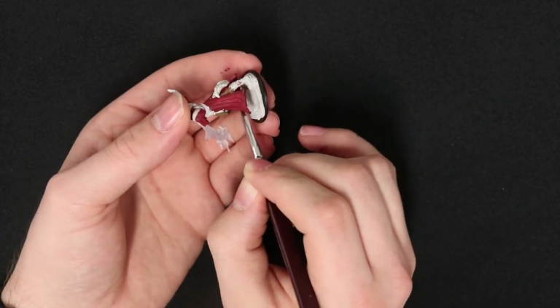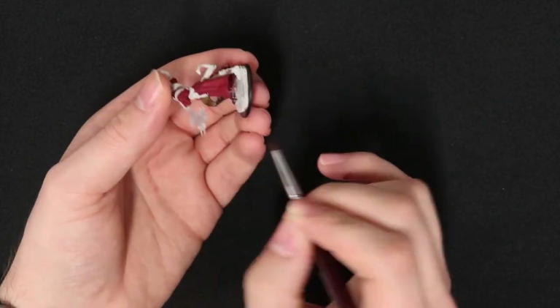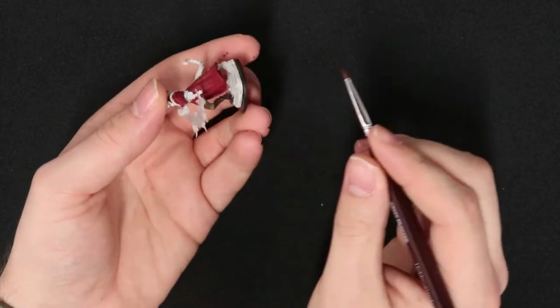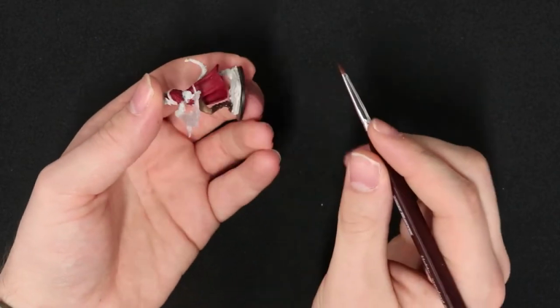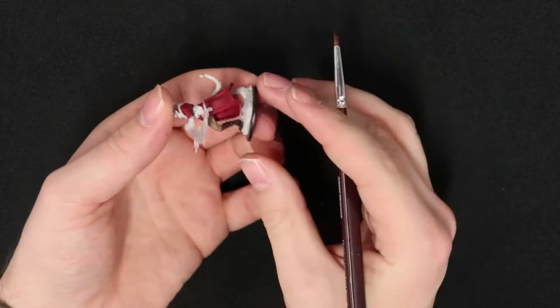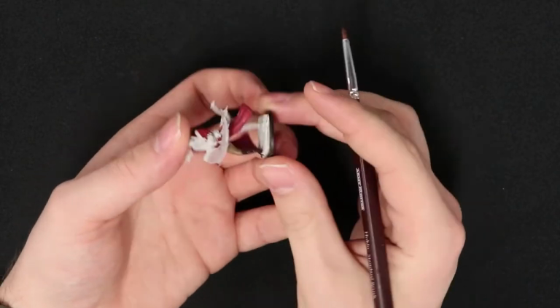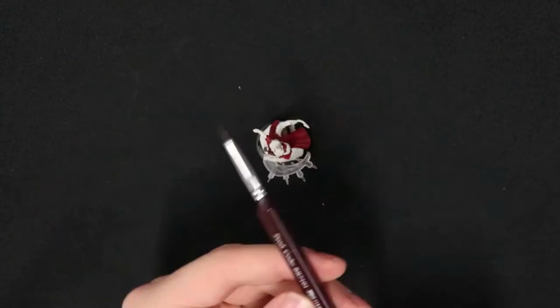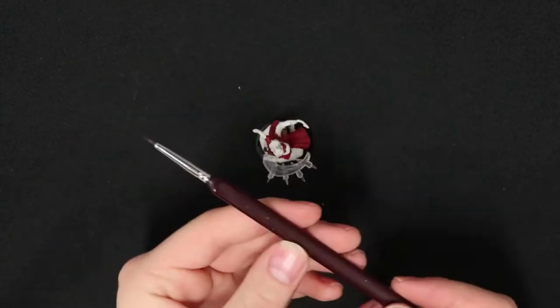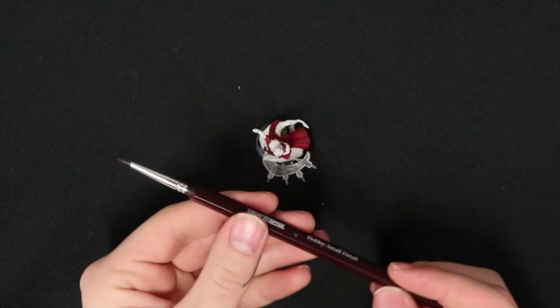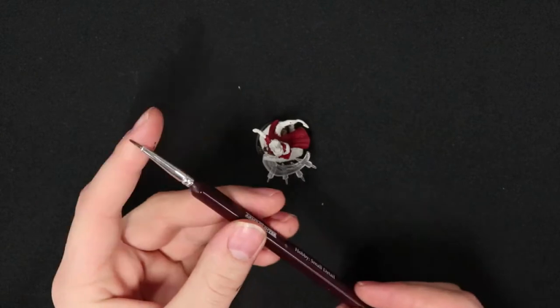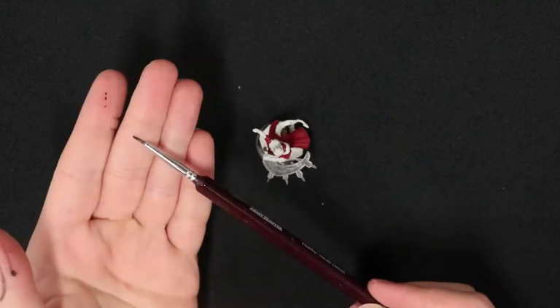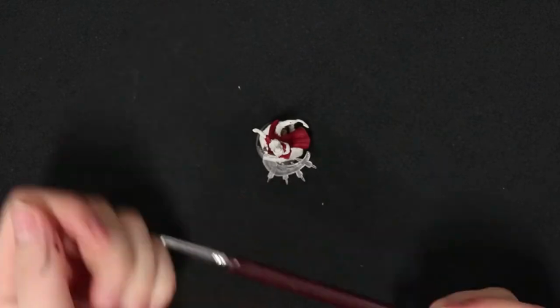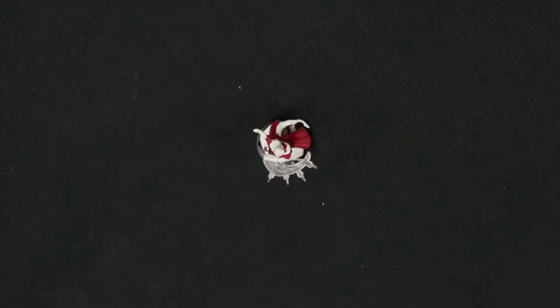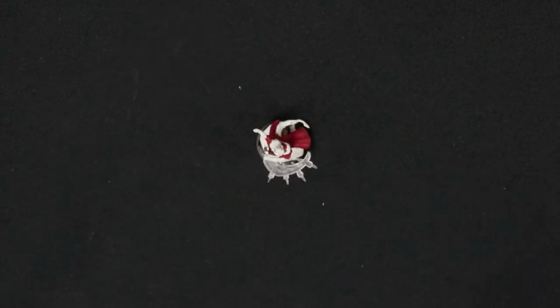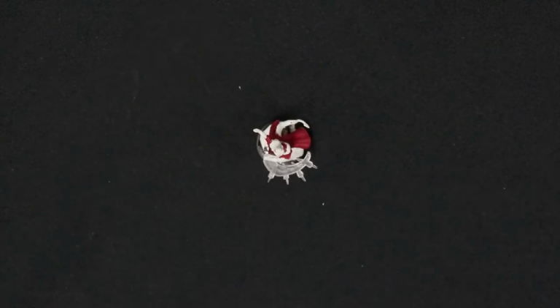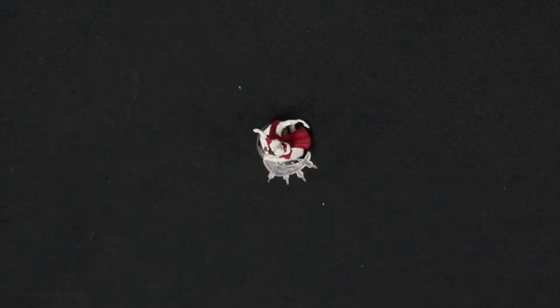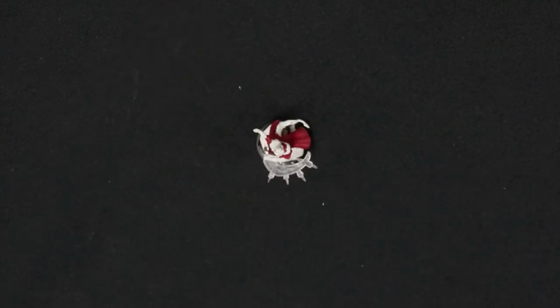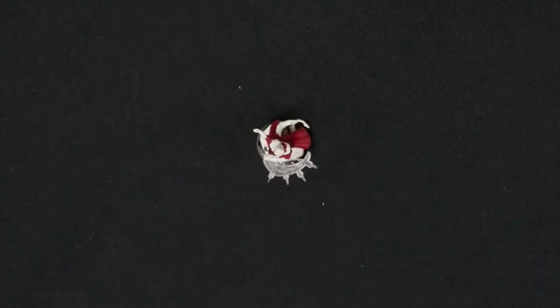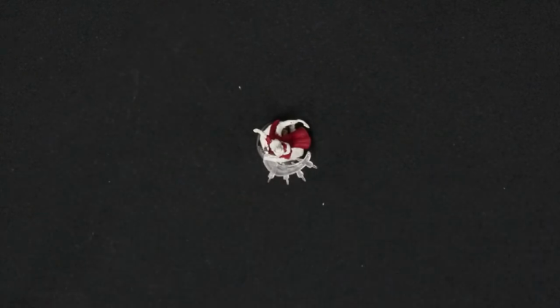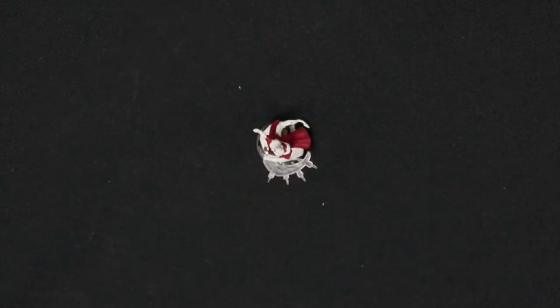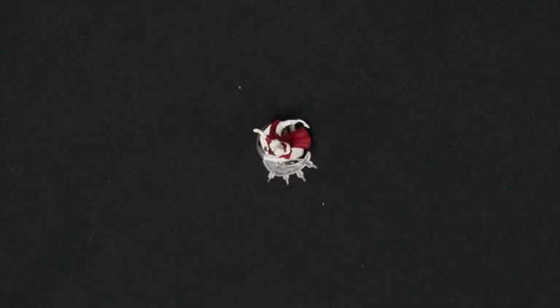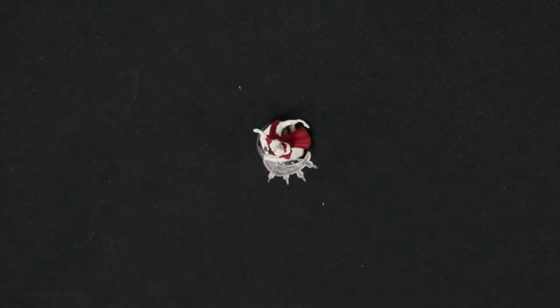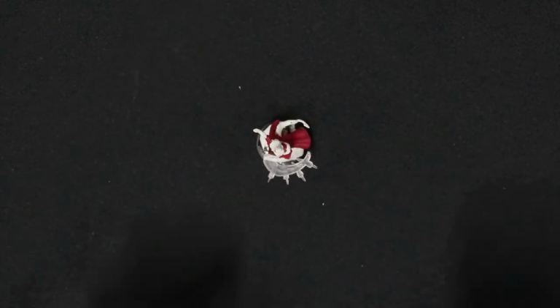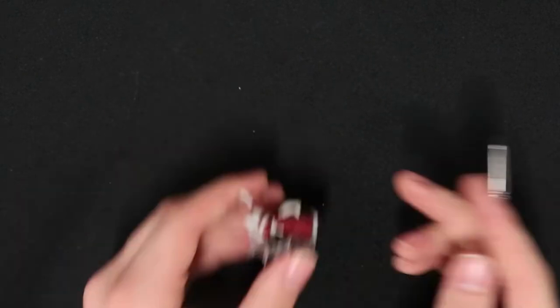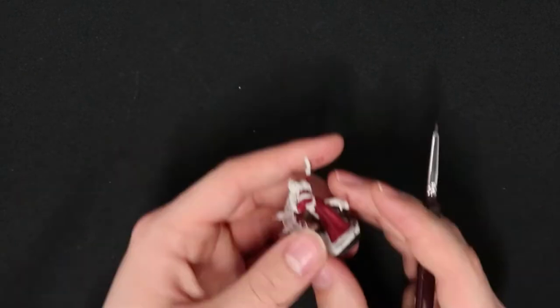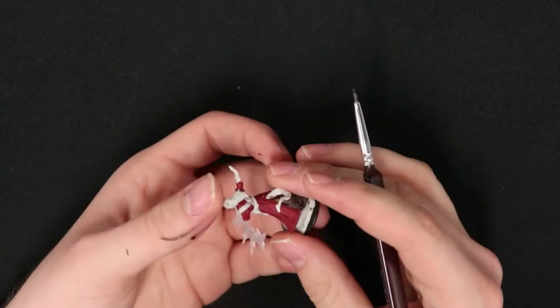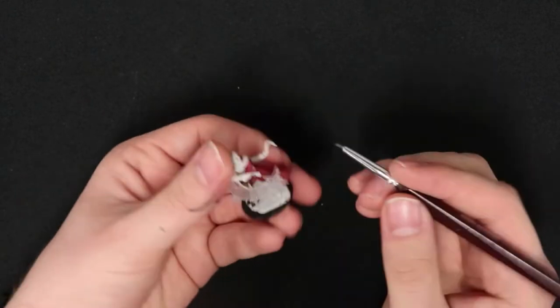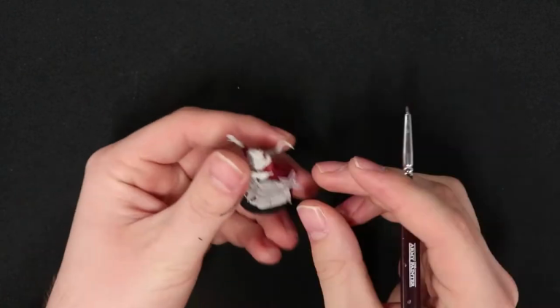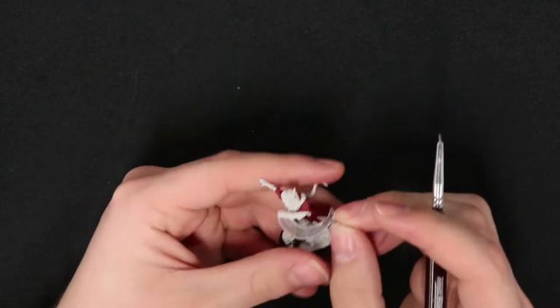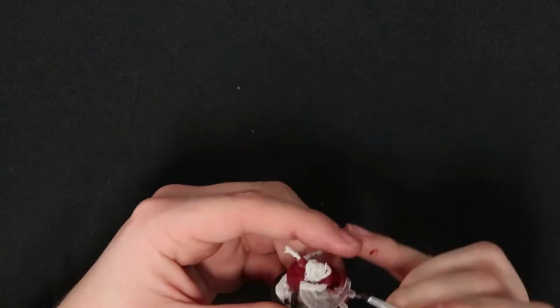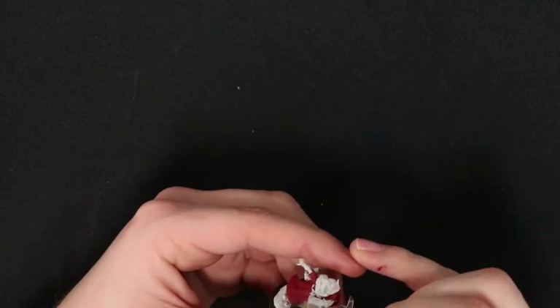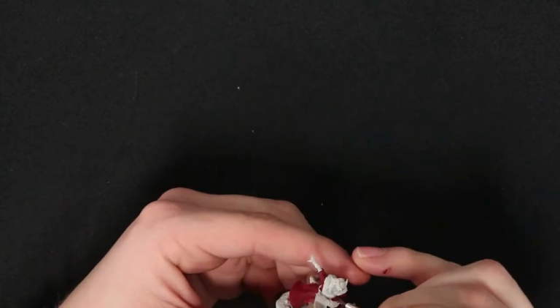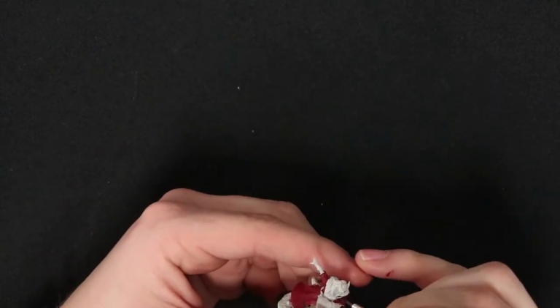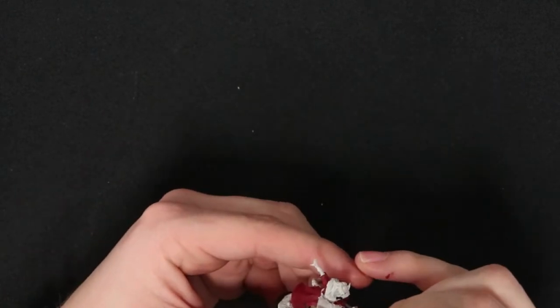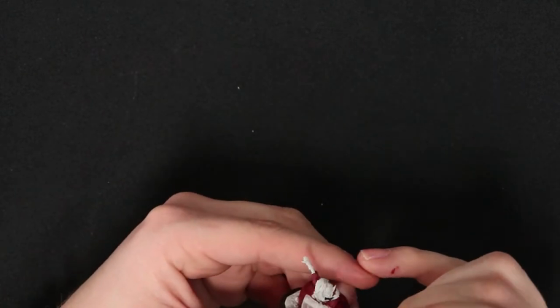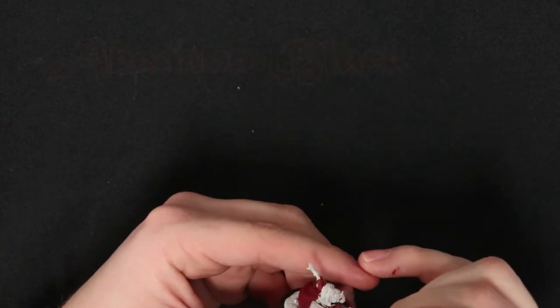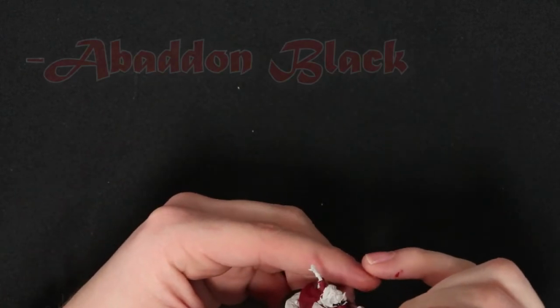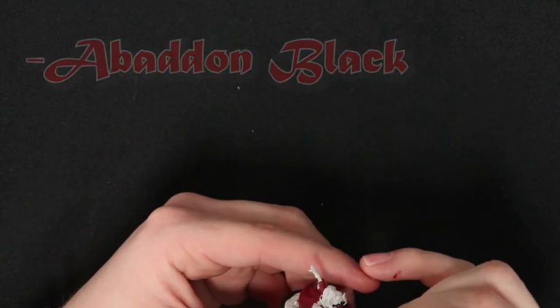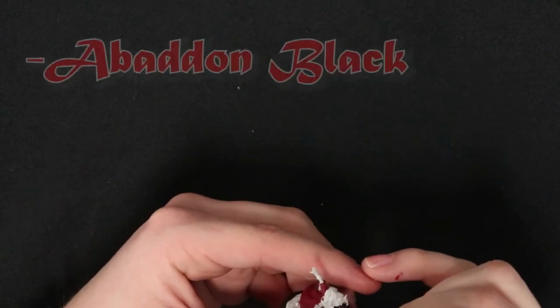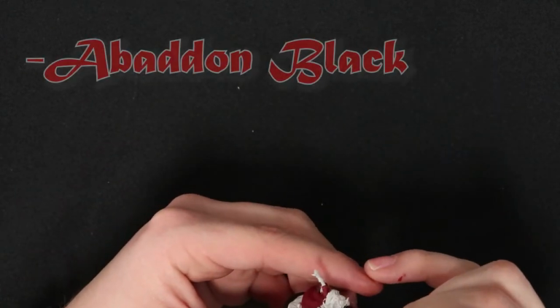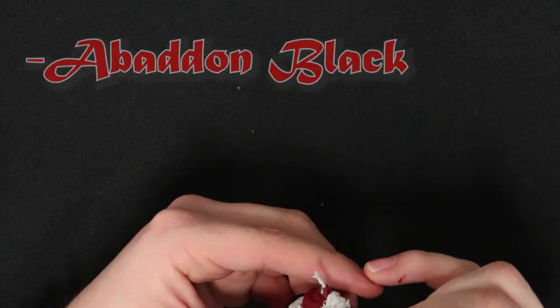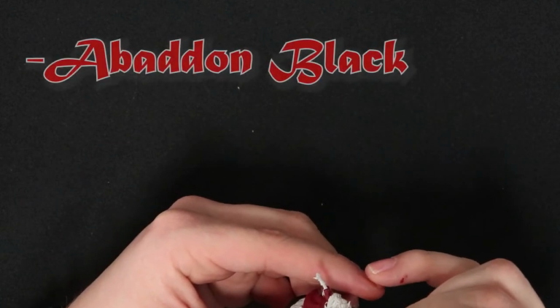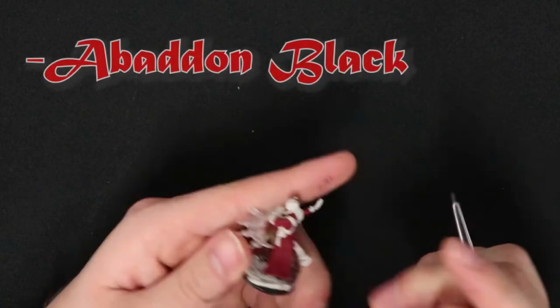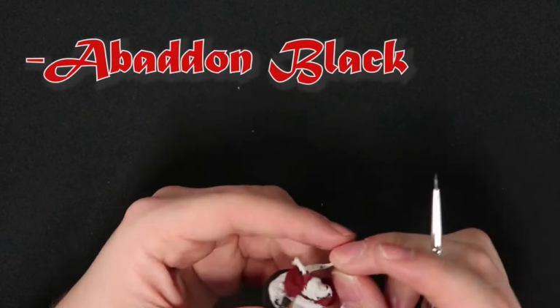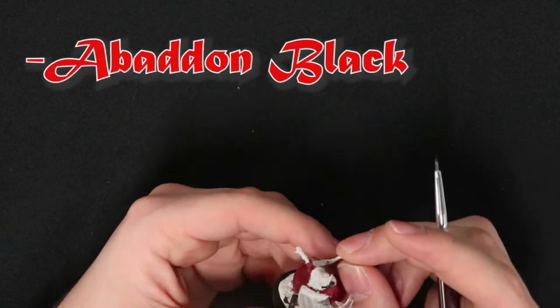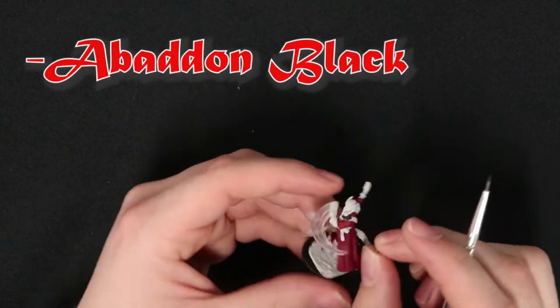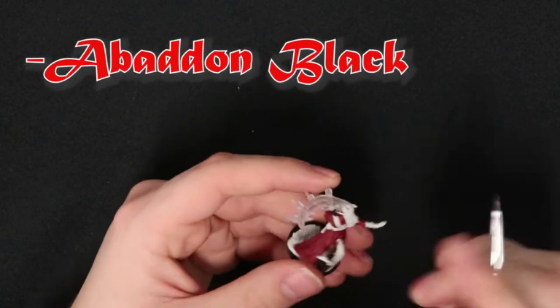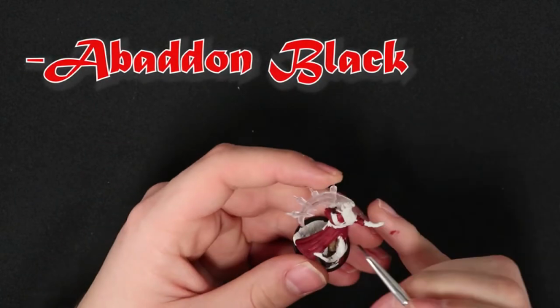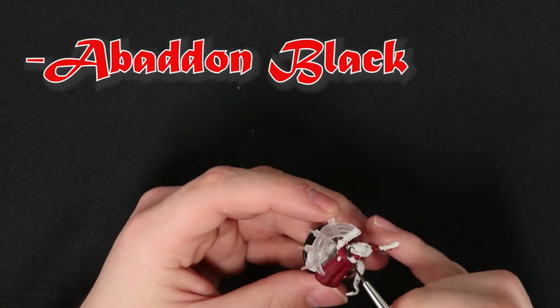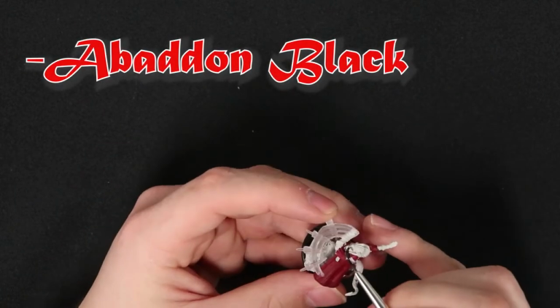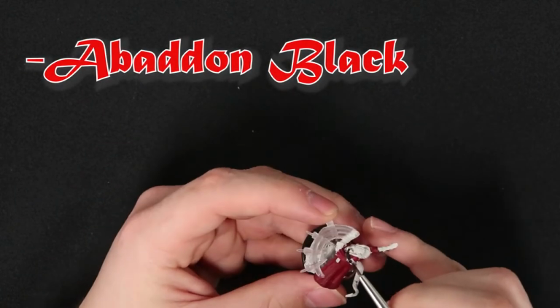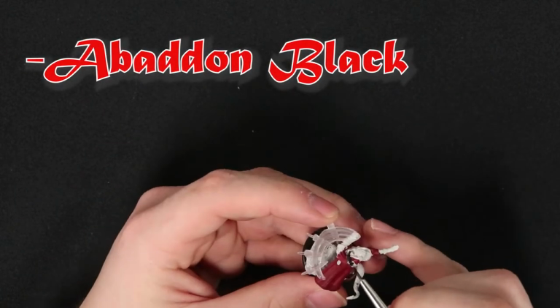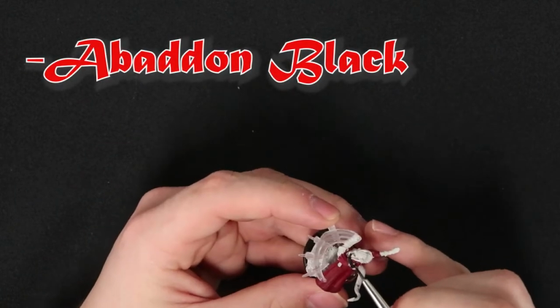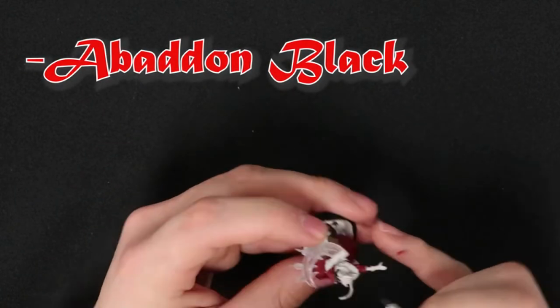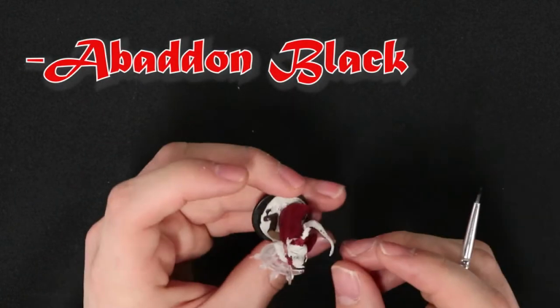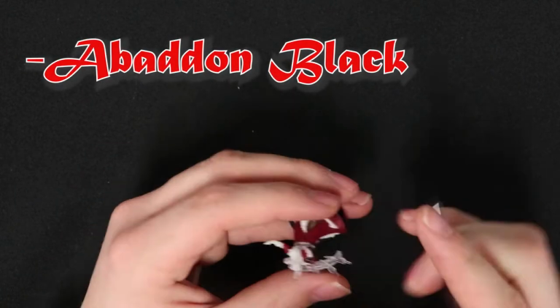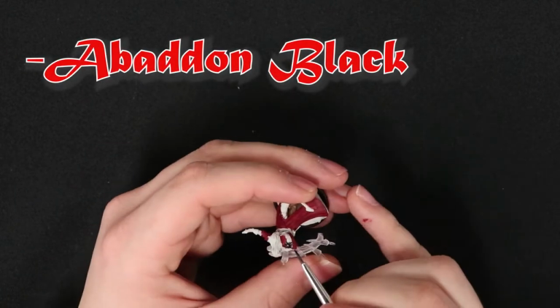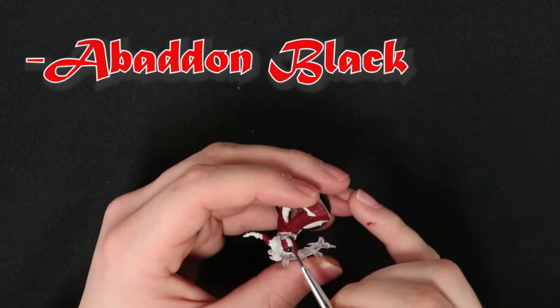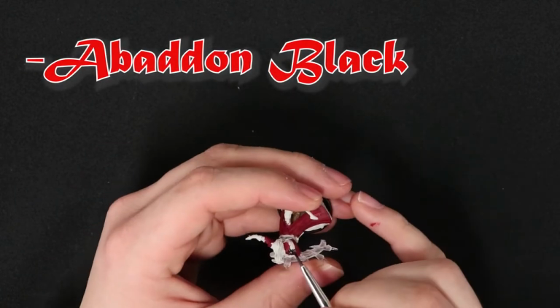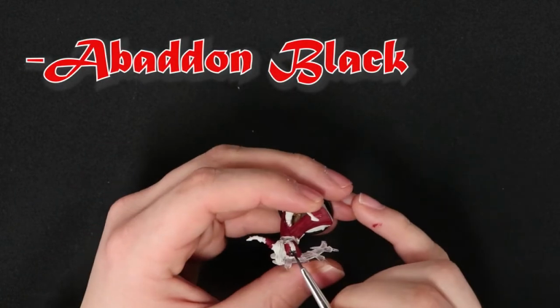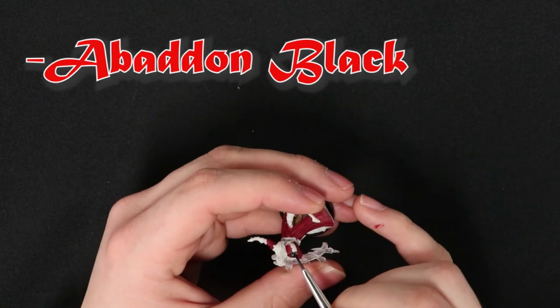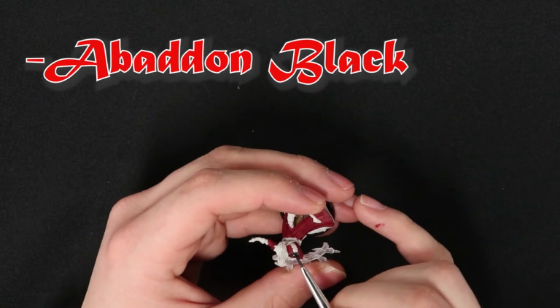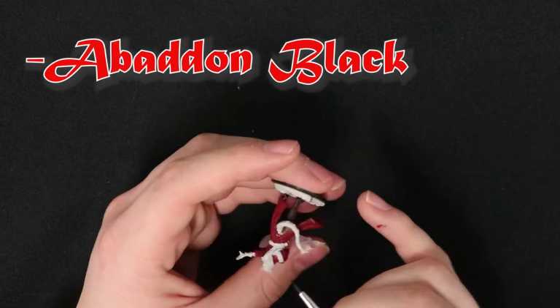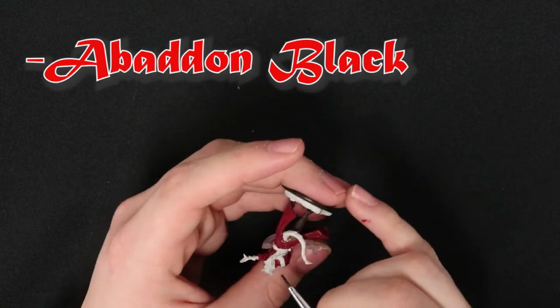While that's drying, we can go ahead and get our fine detail brush in Abaddon Black and start going over all the belts that are still going over top of the coat.